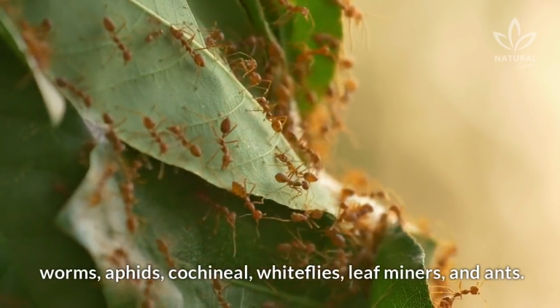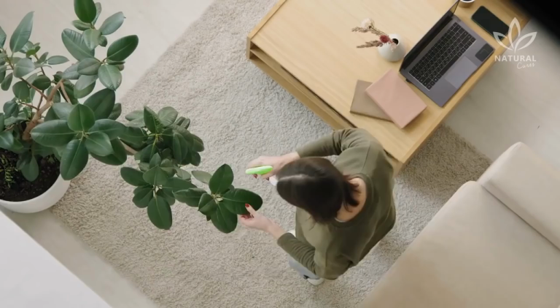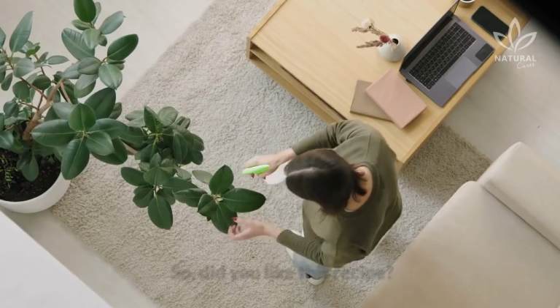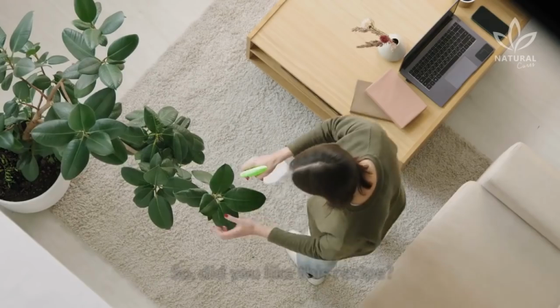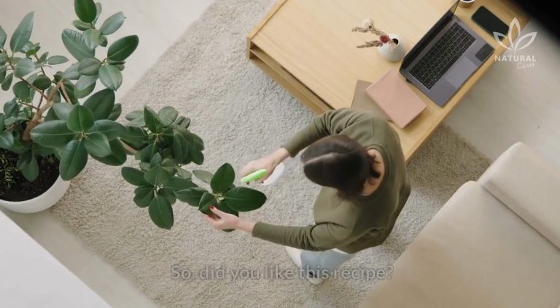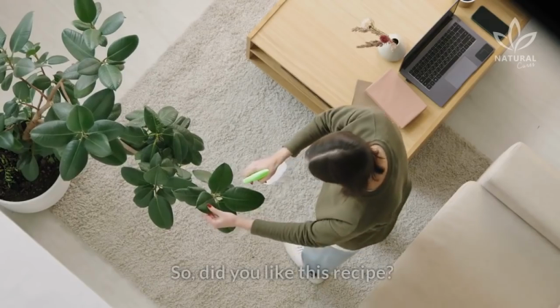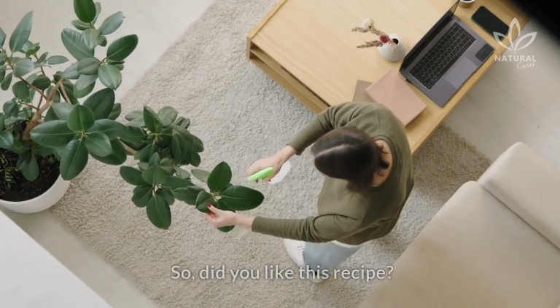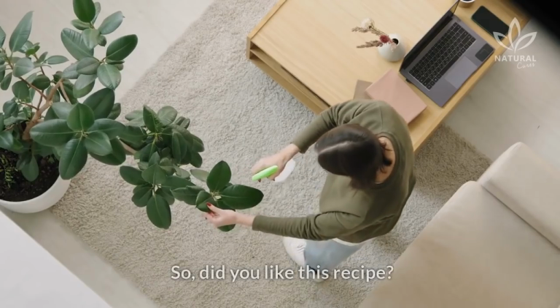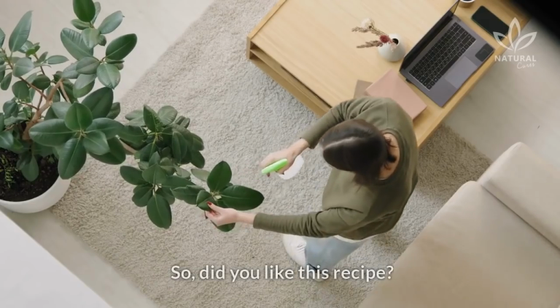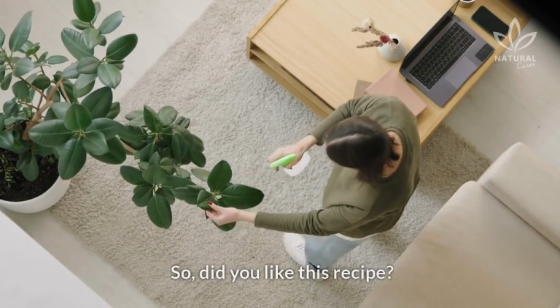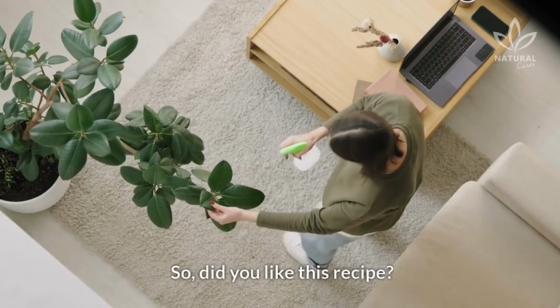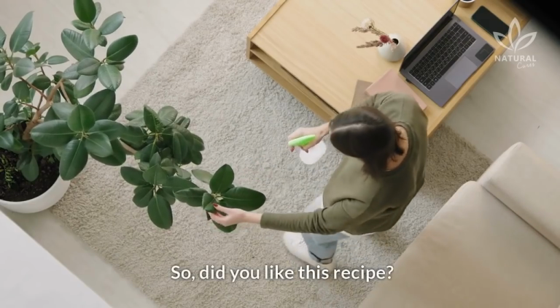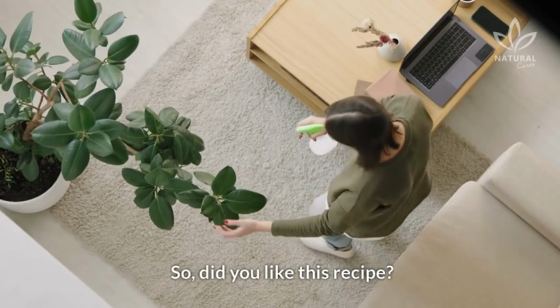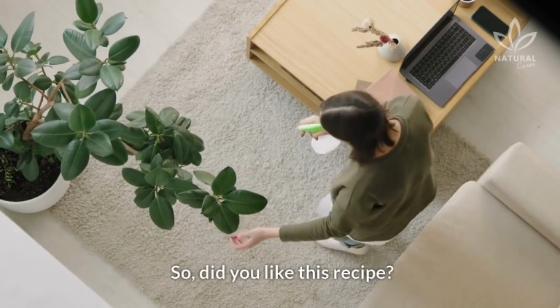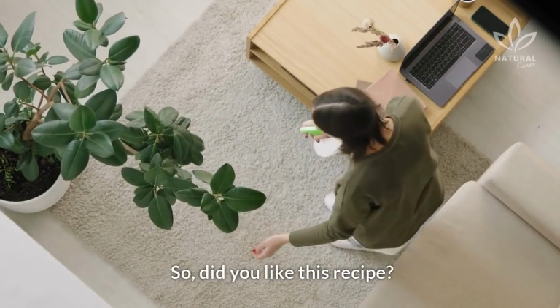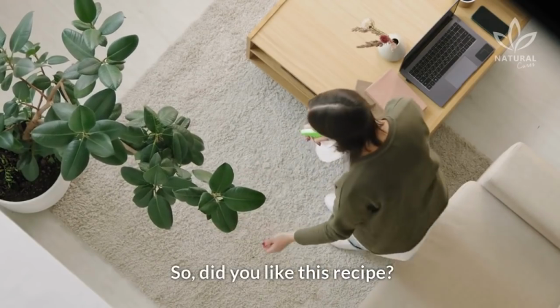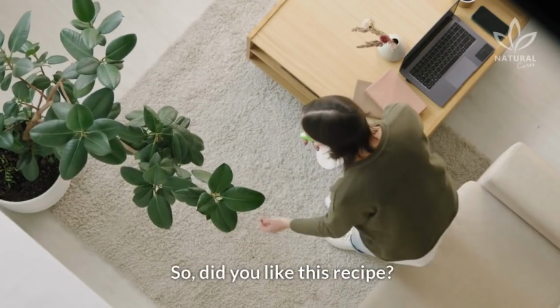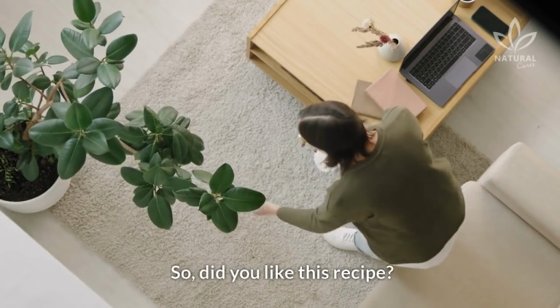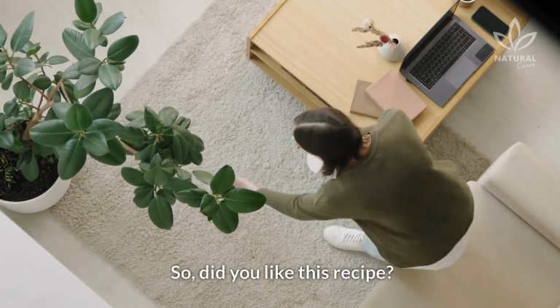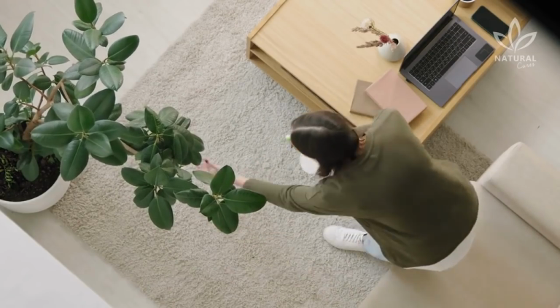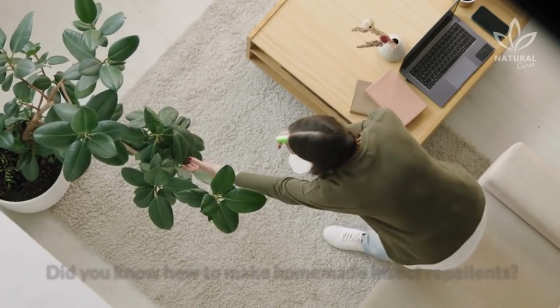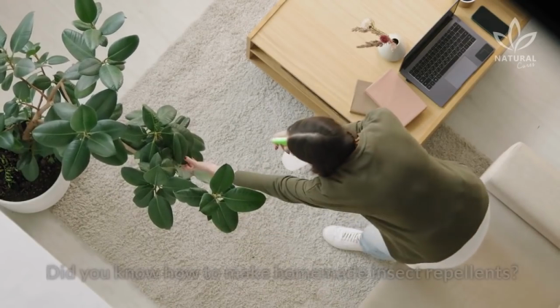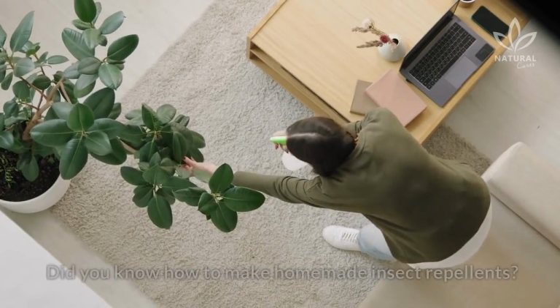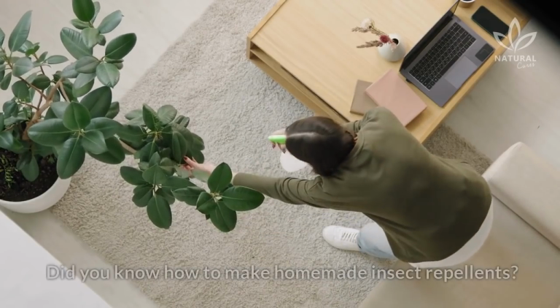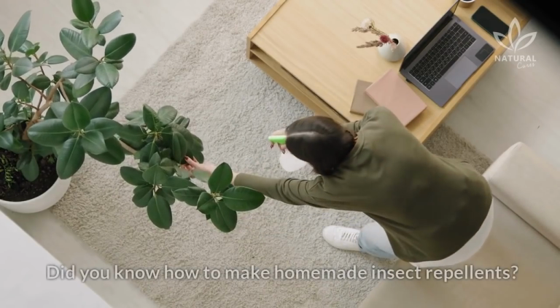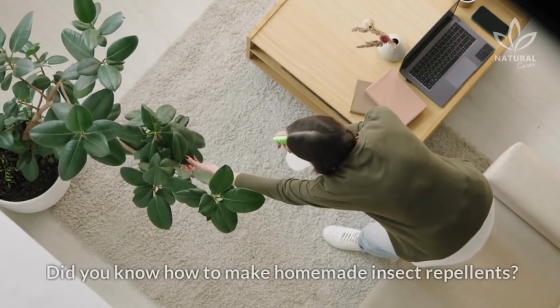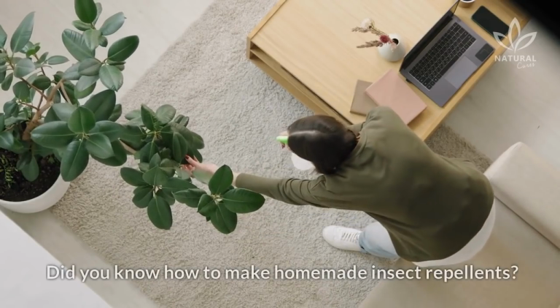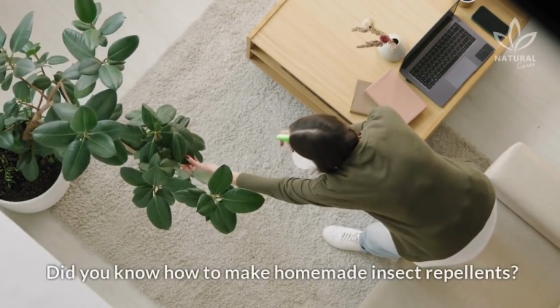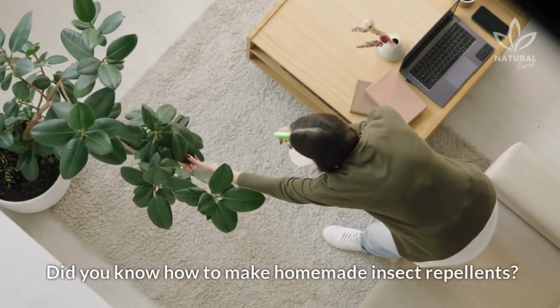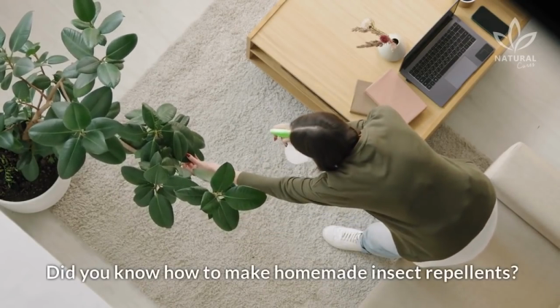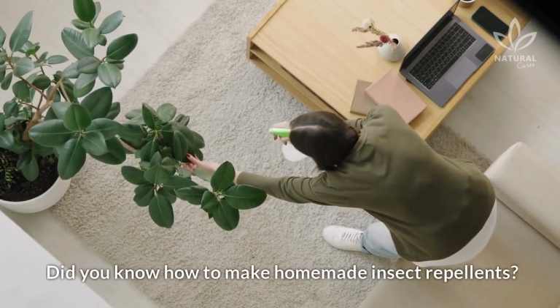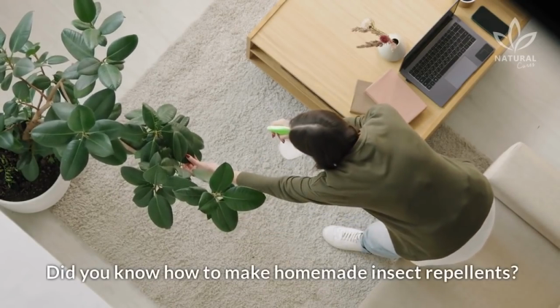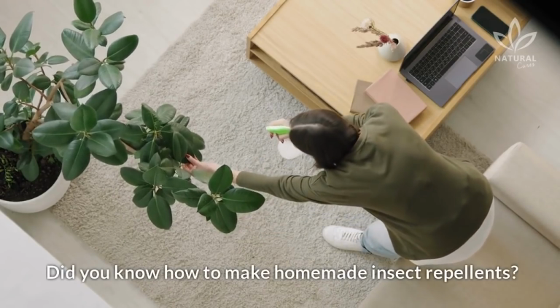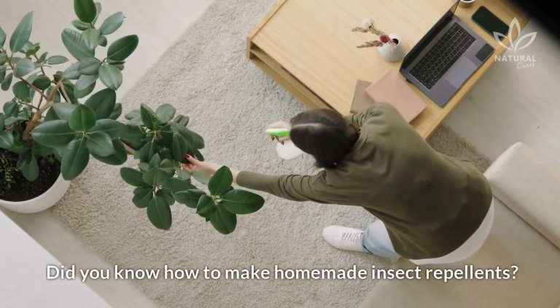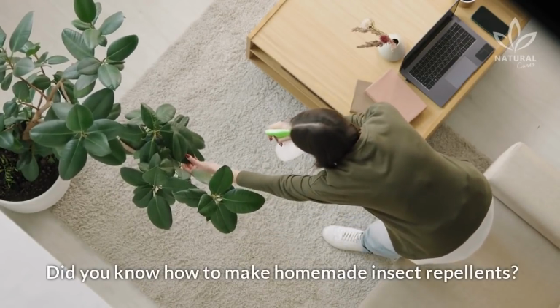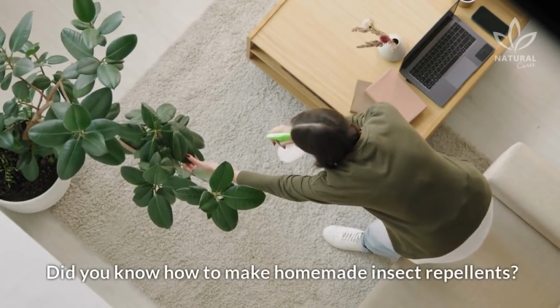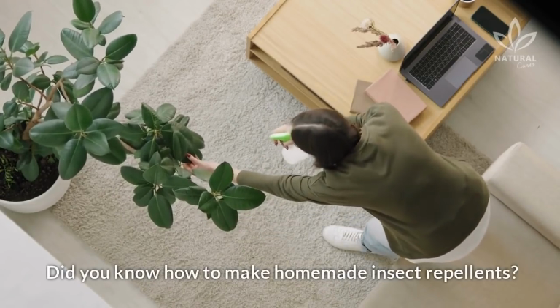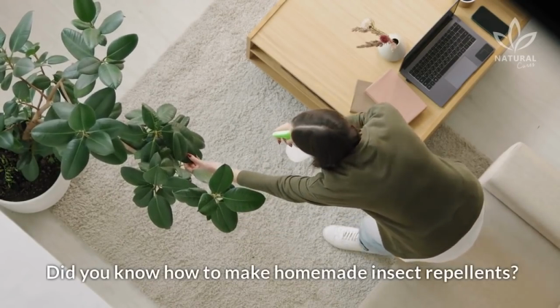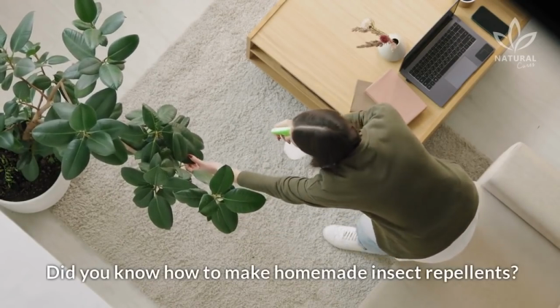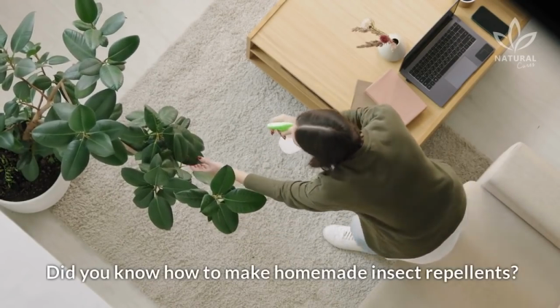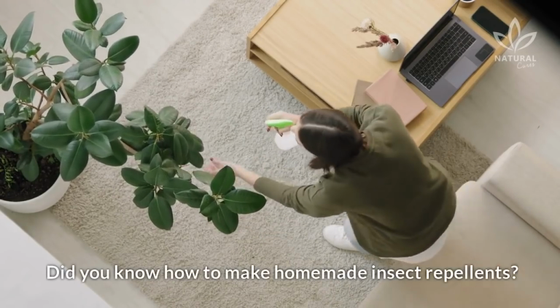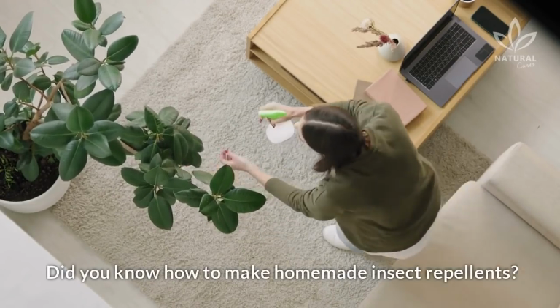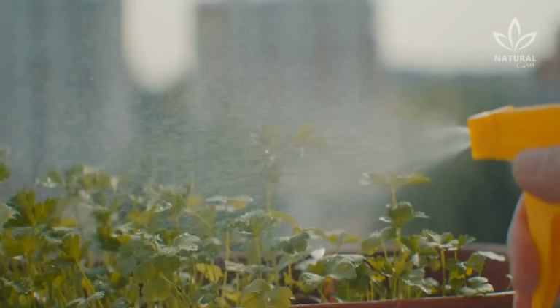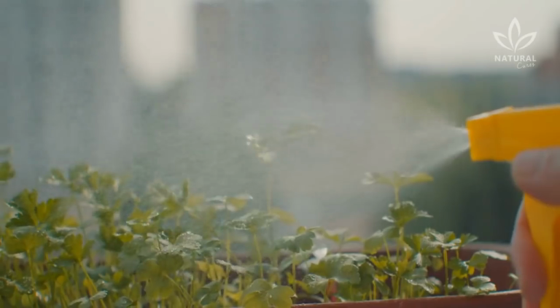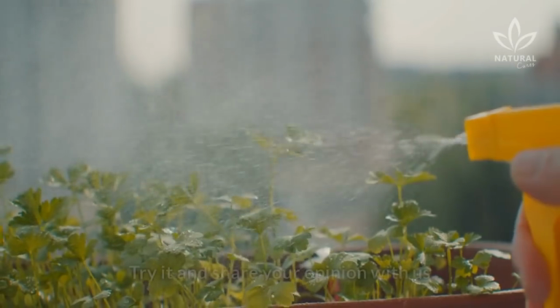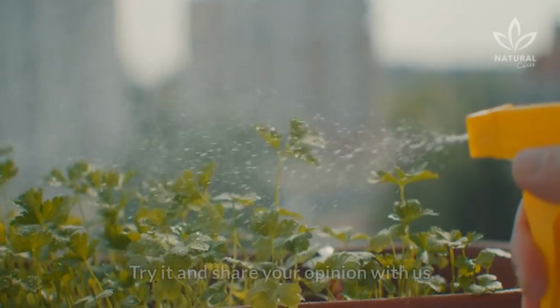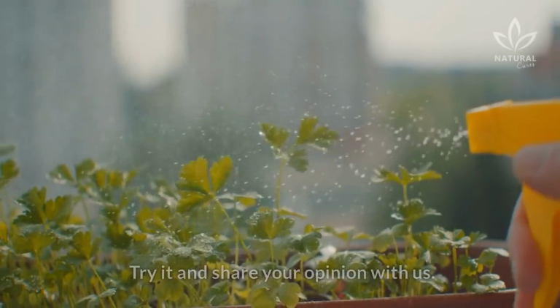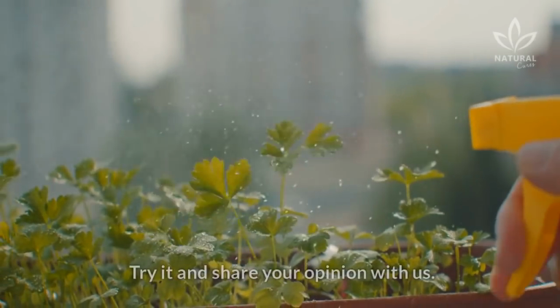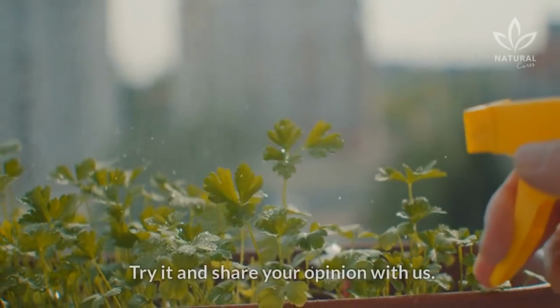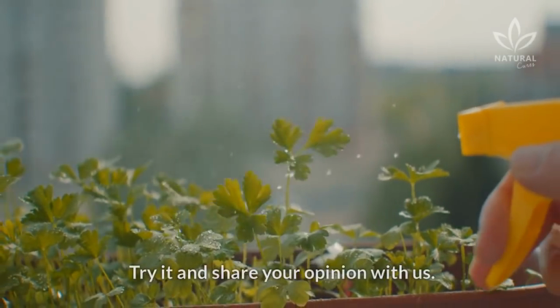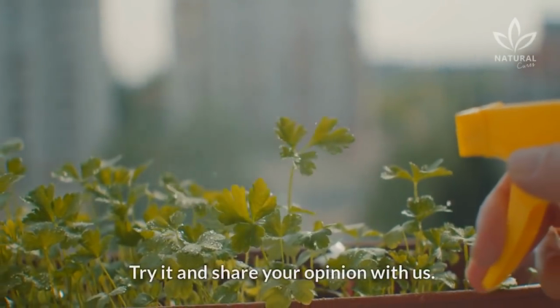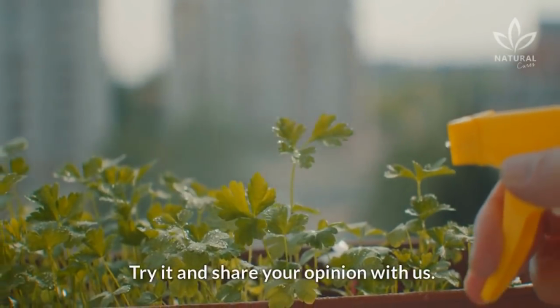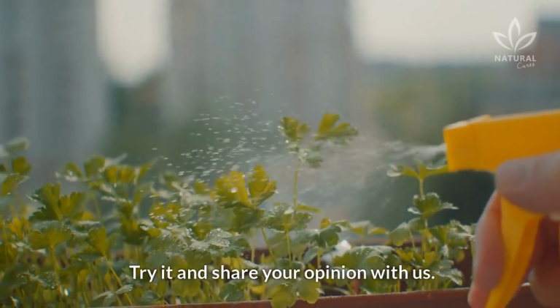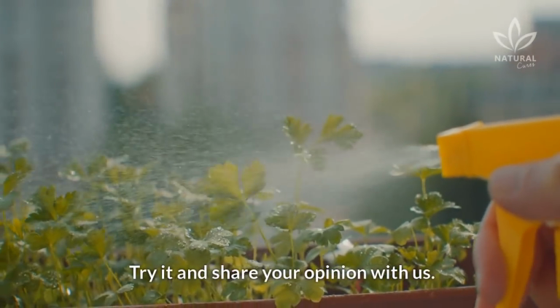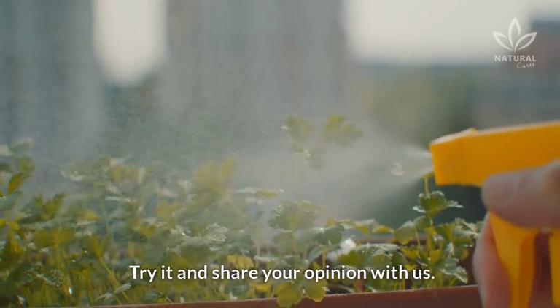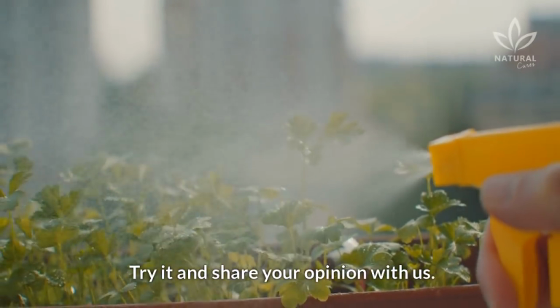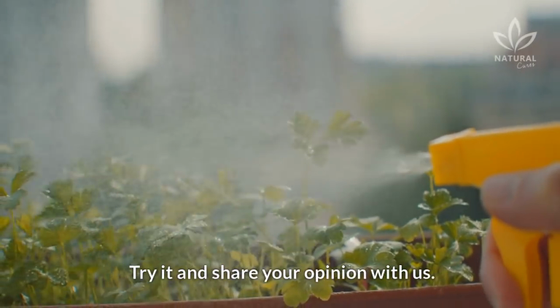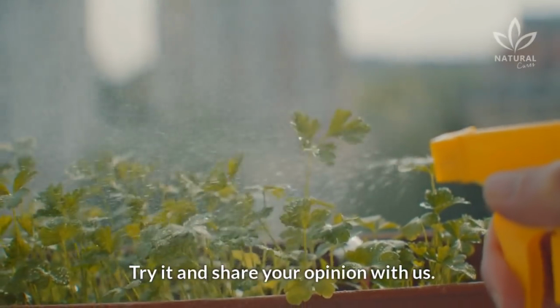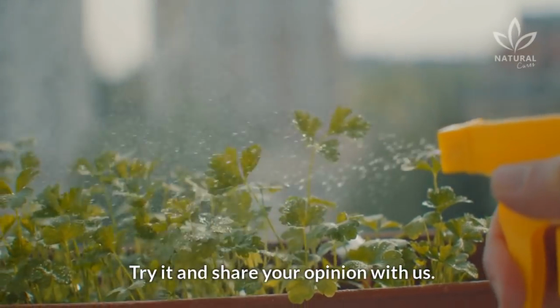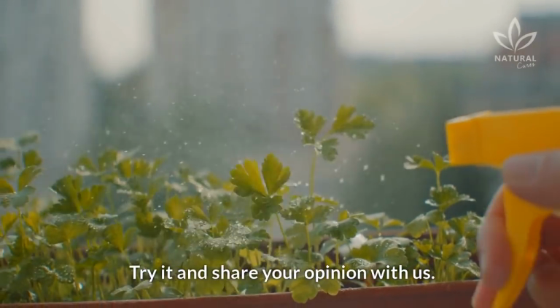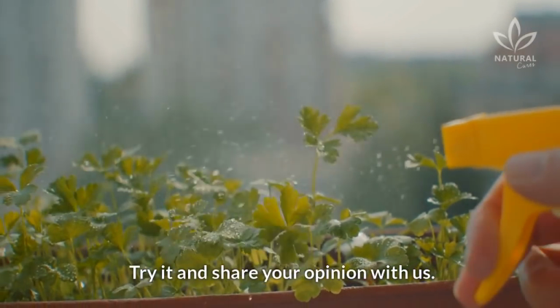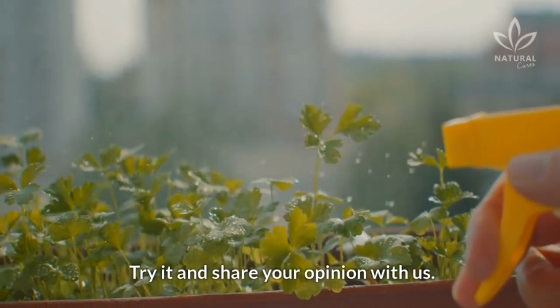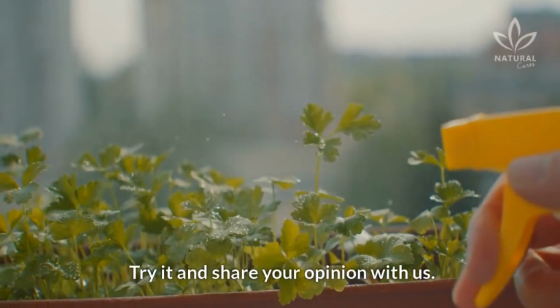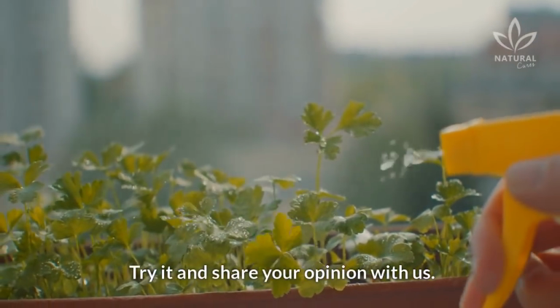So, did you like this recipe? Did you know how to make homemade insect repellents? Try it and share your opinion with us.